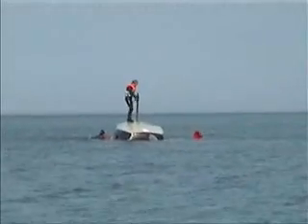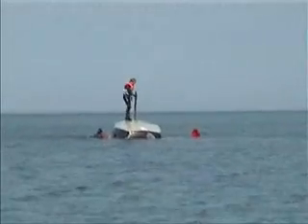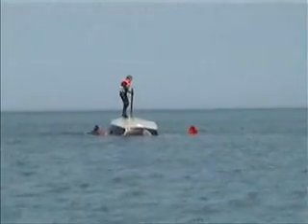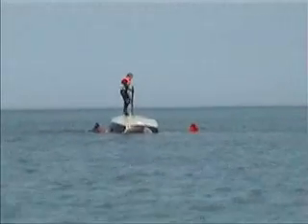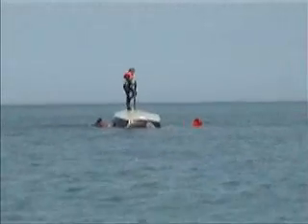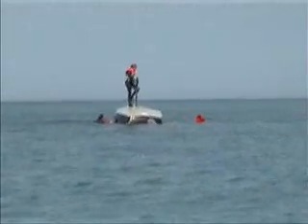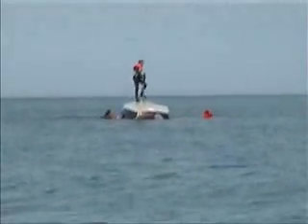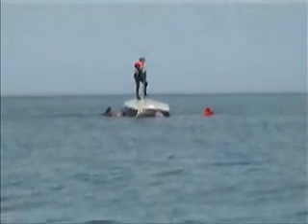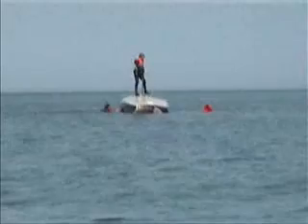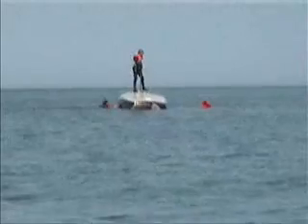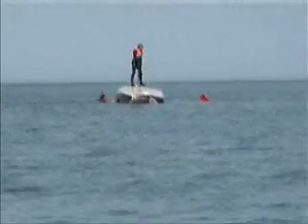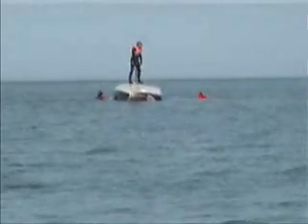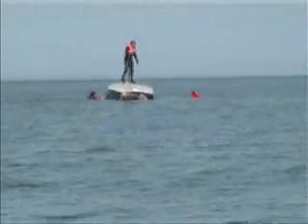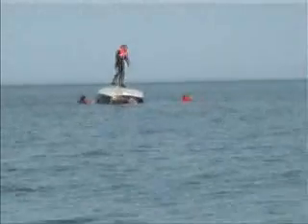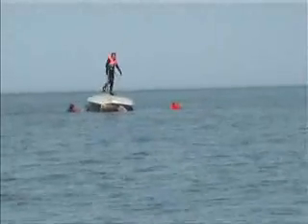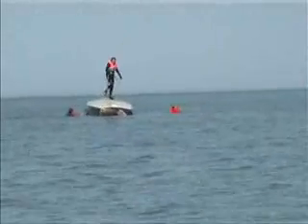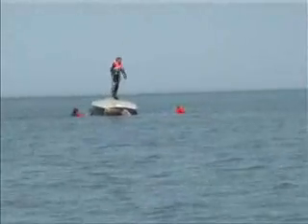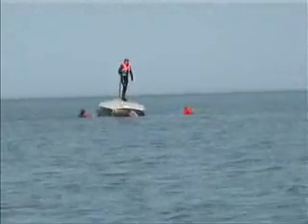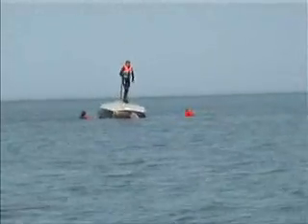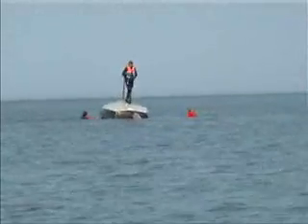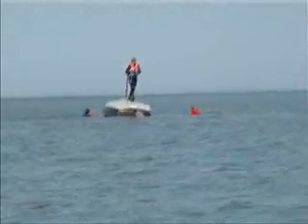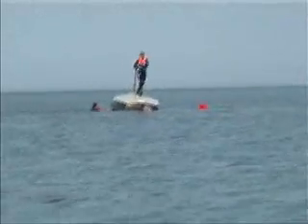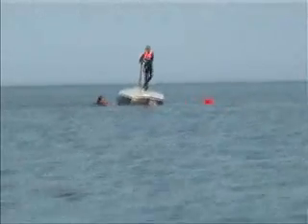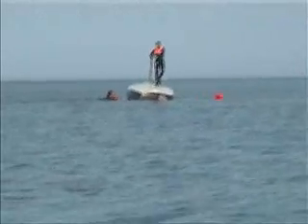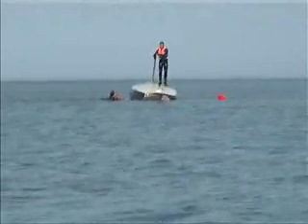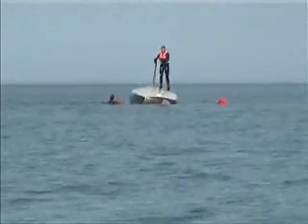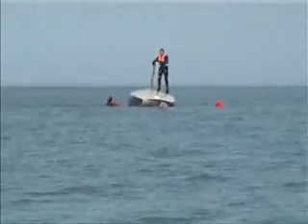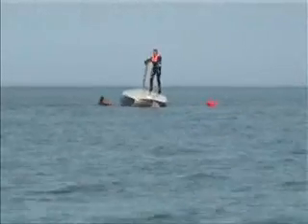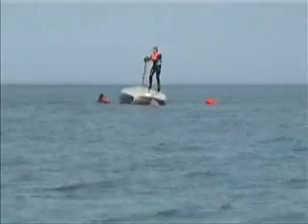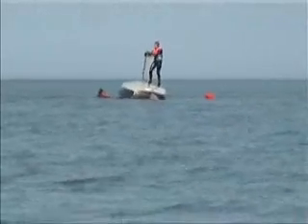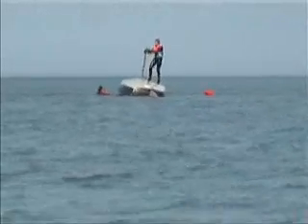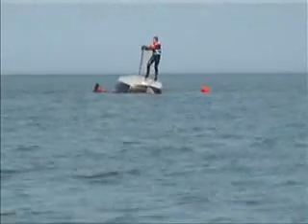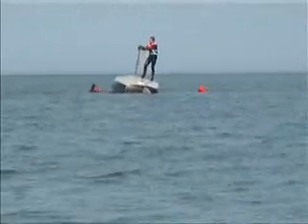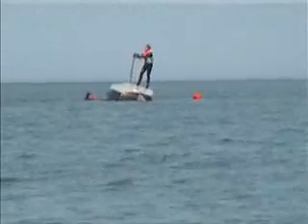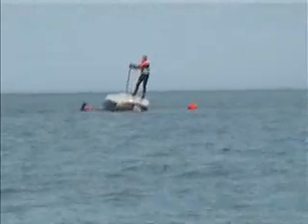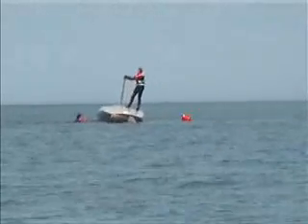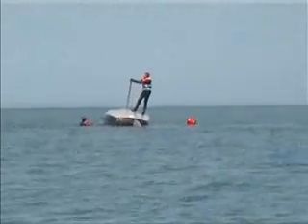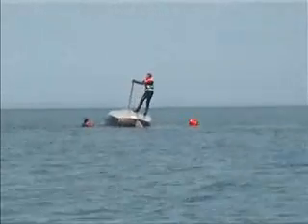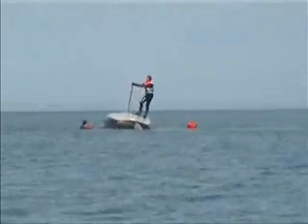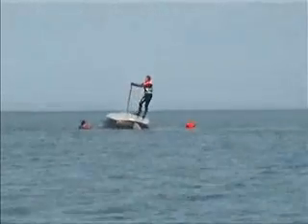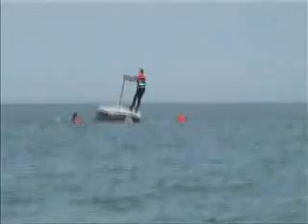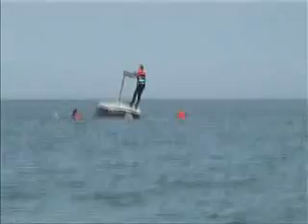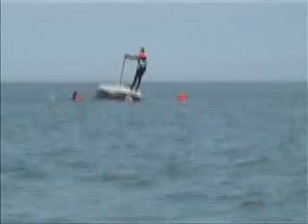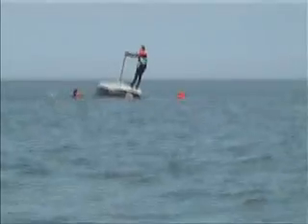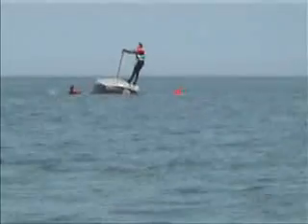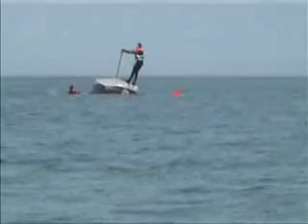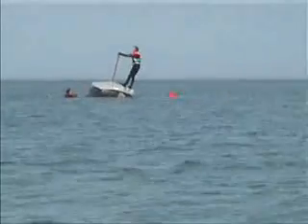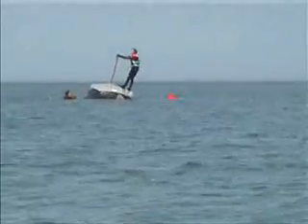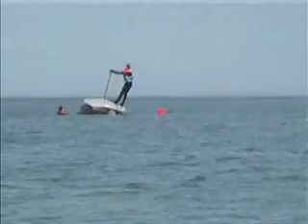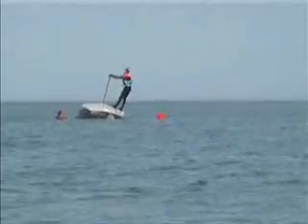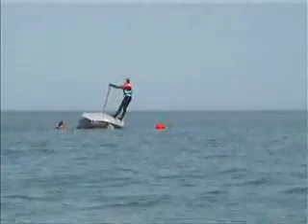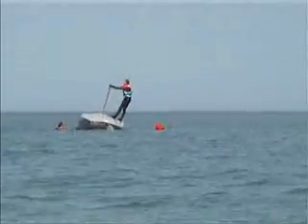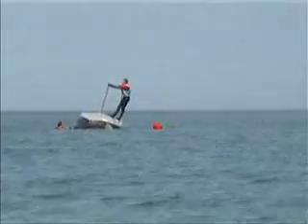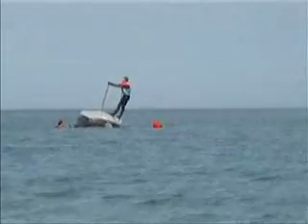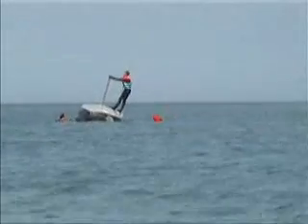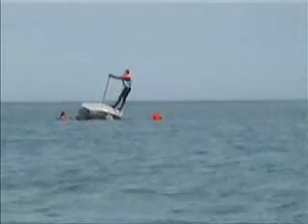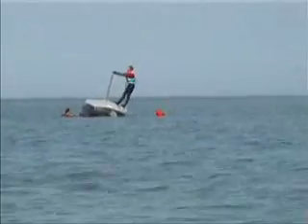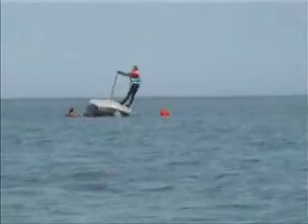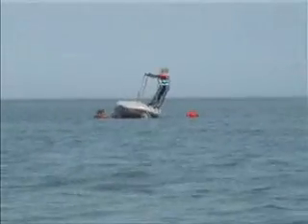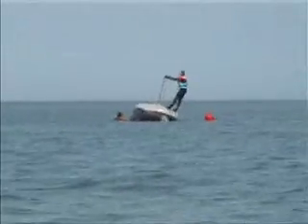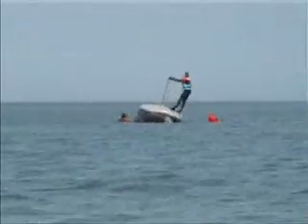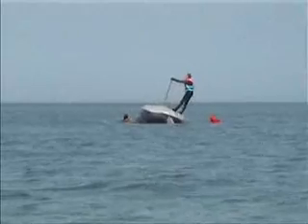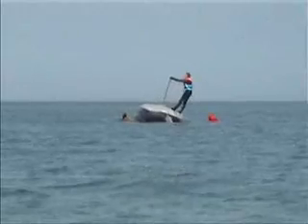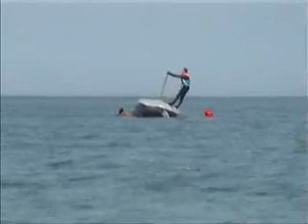You can see slowly the boat is taking on the canted angle as the side tank floods with water.